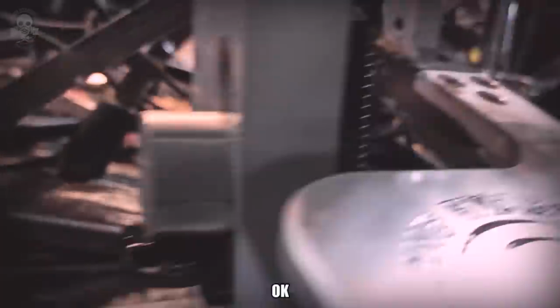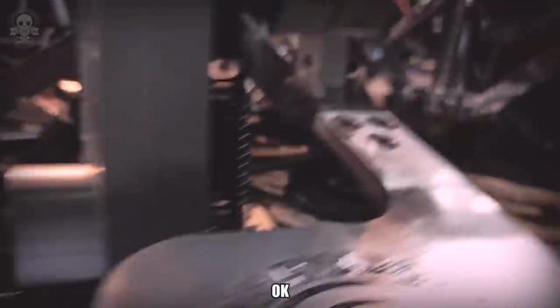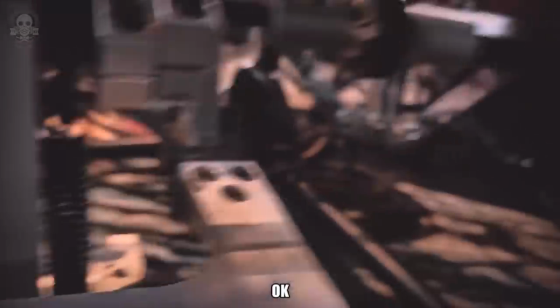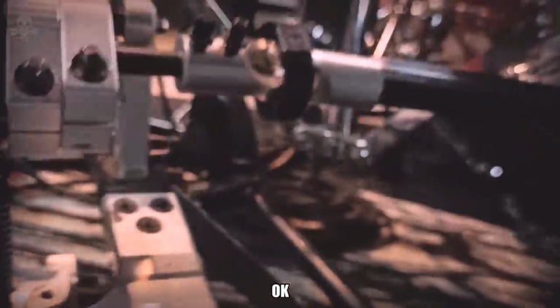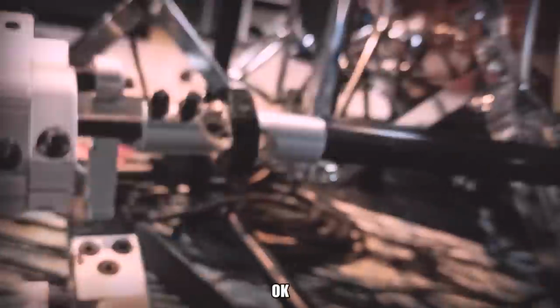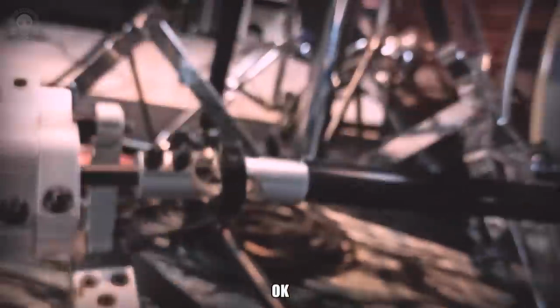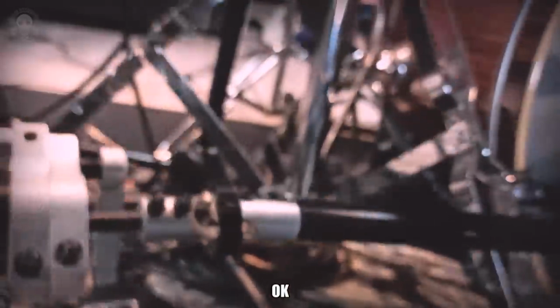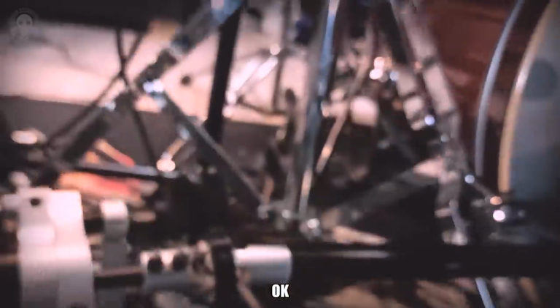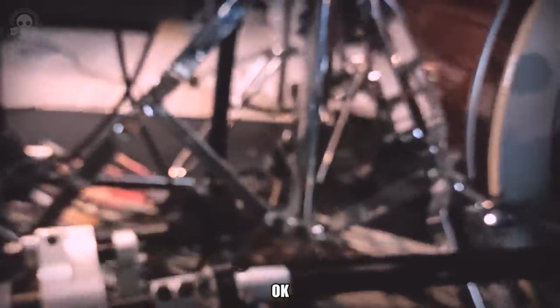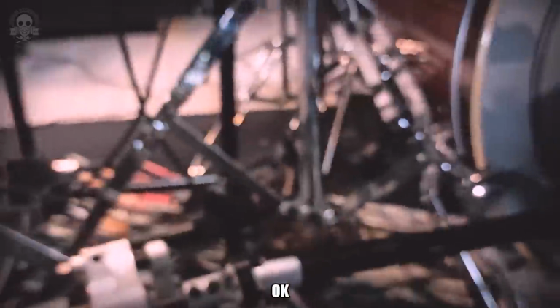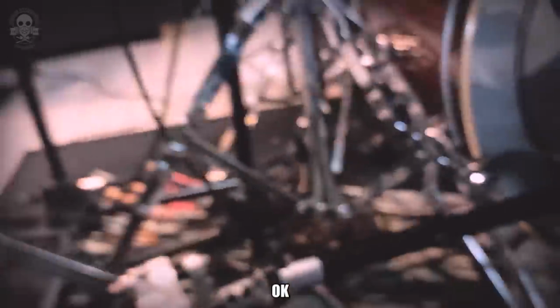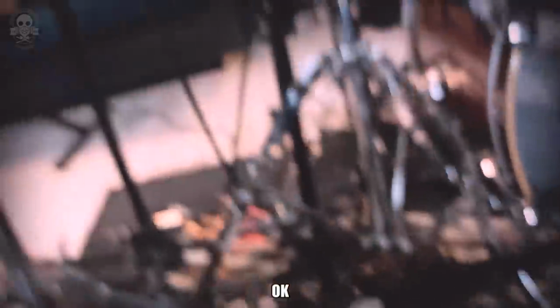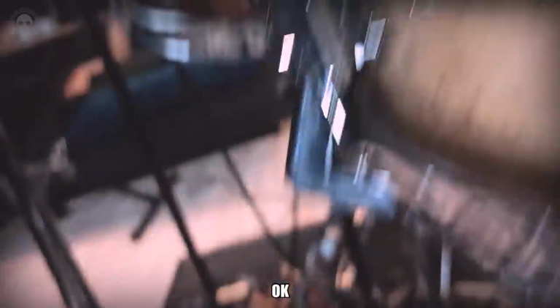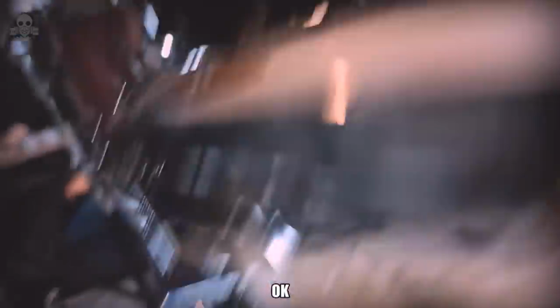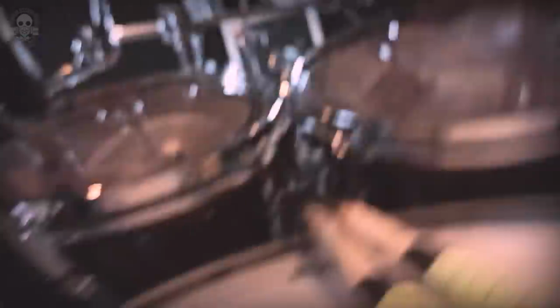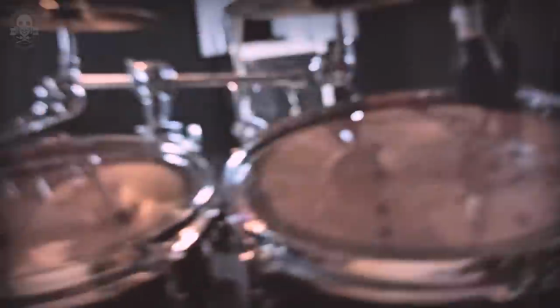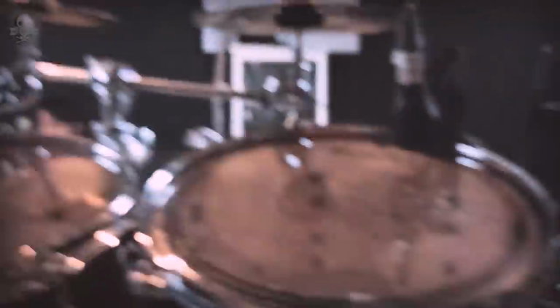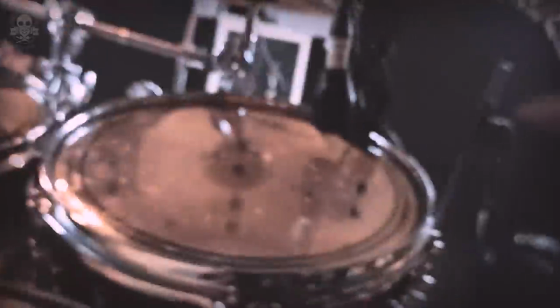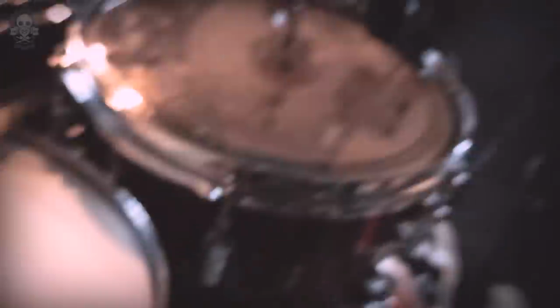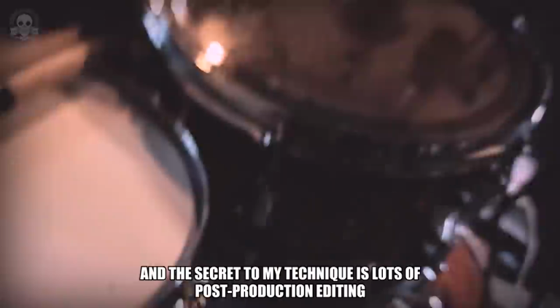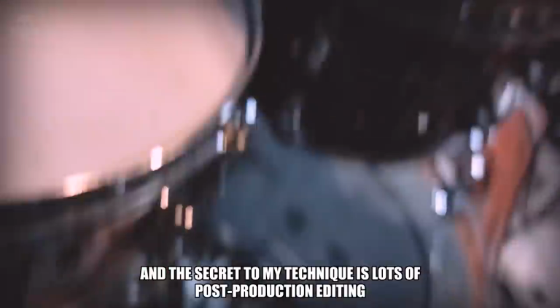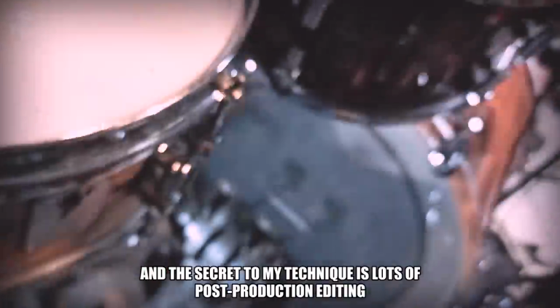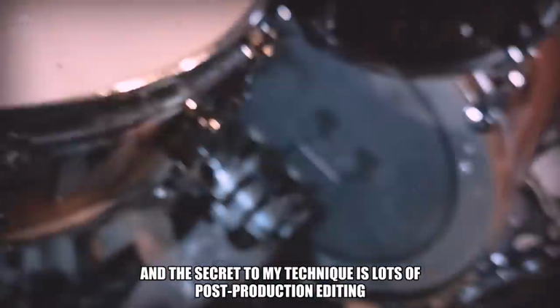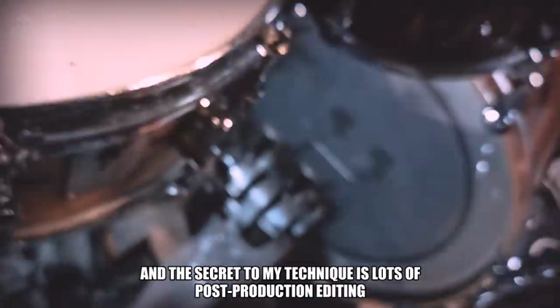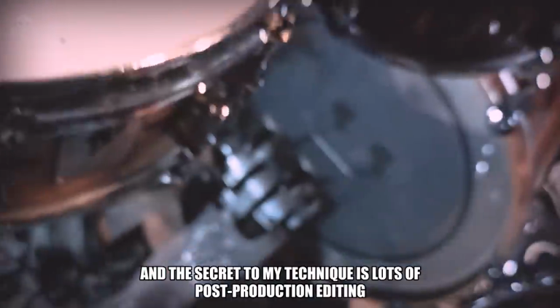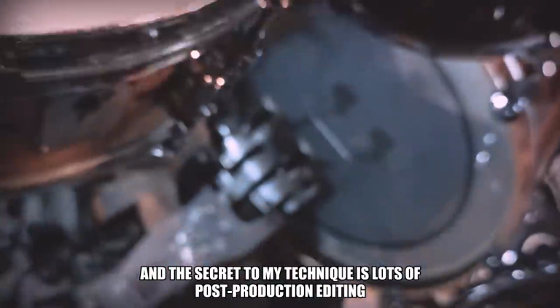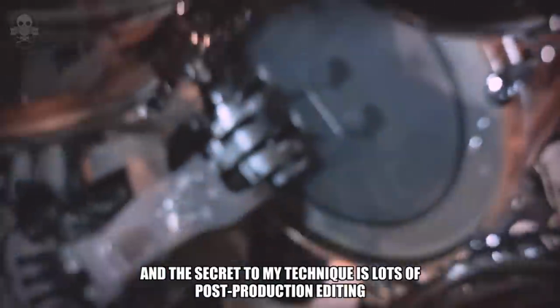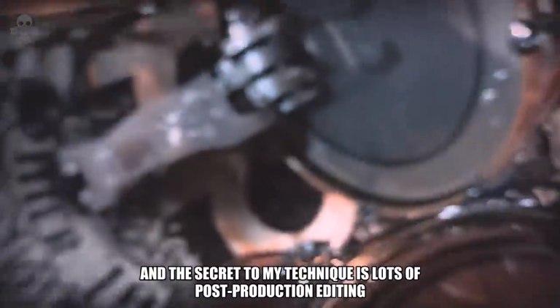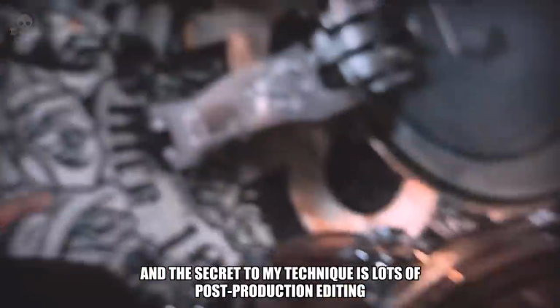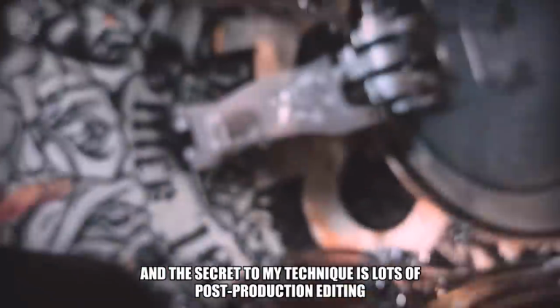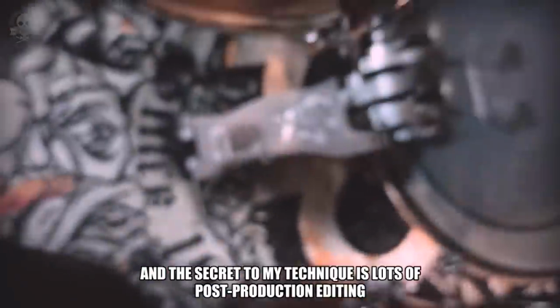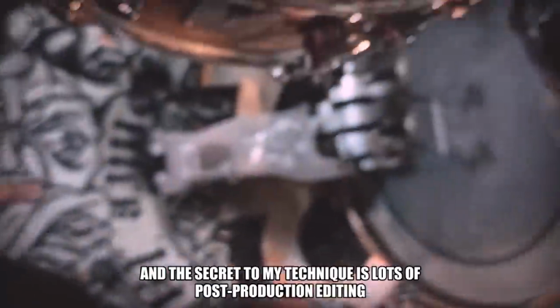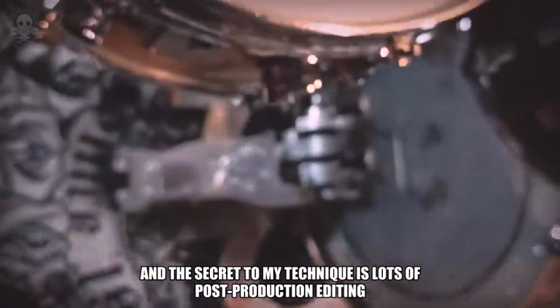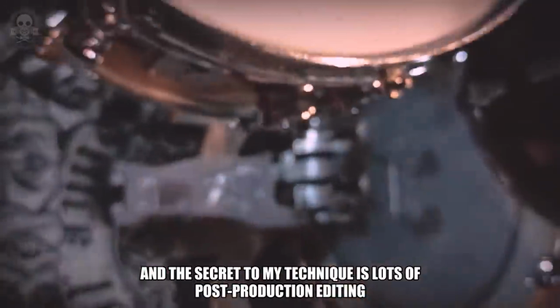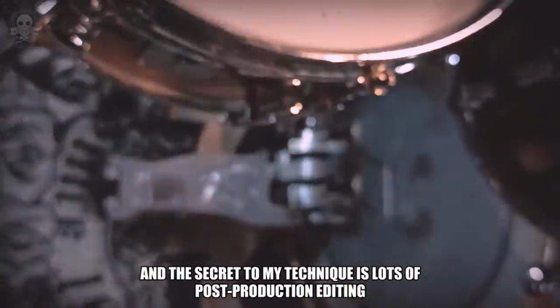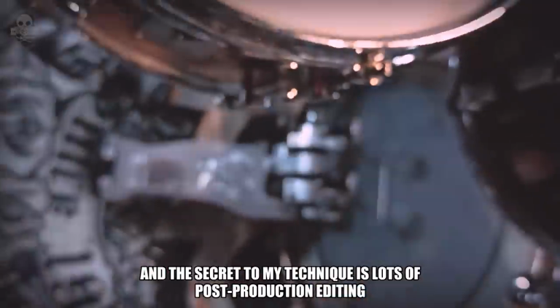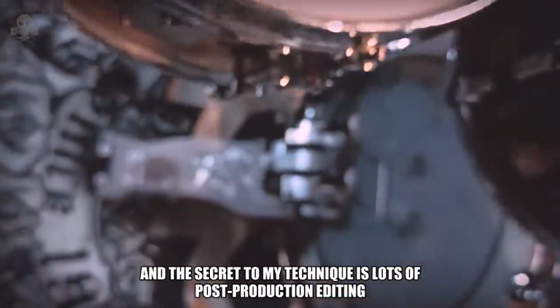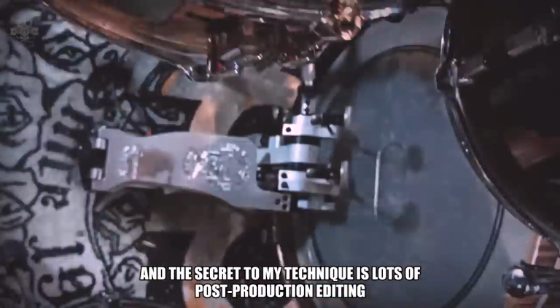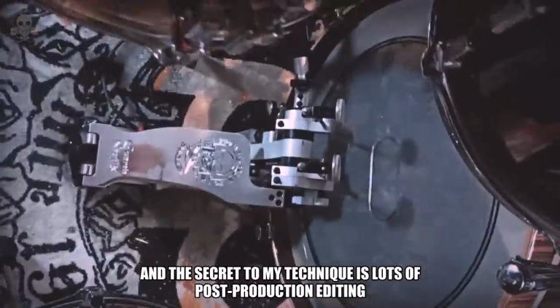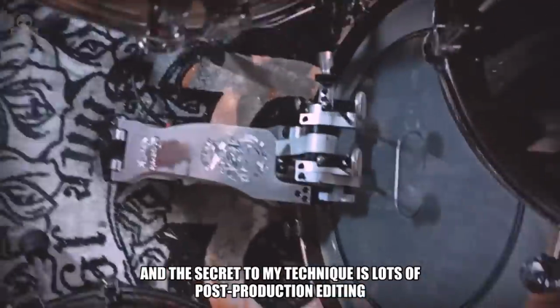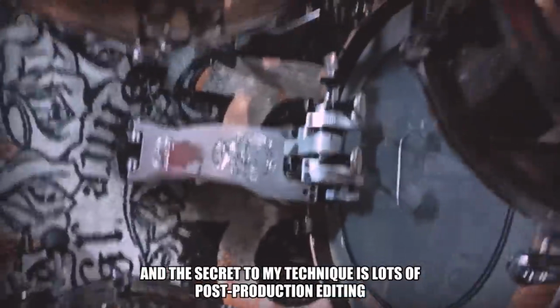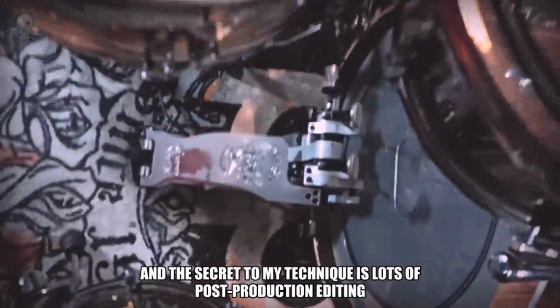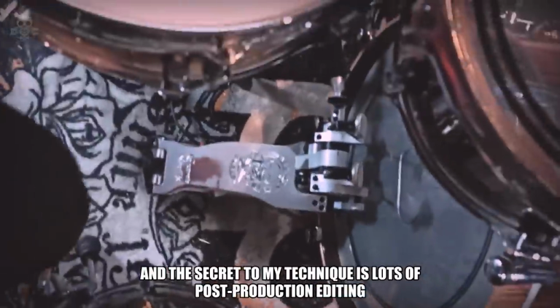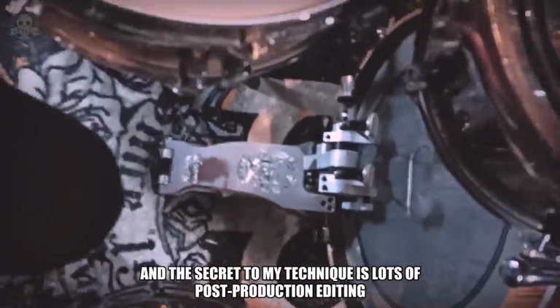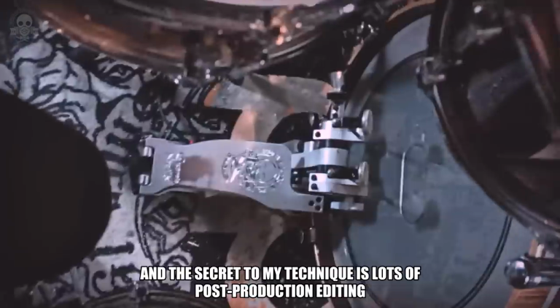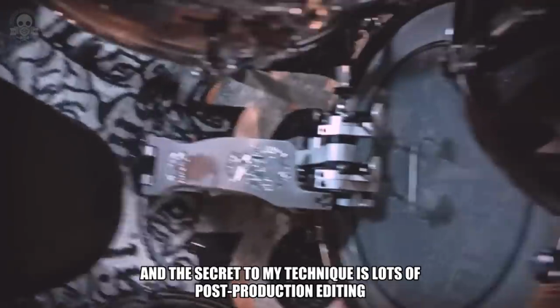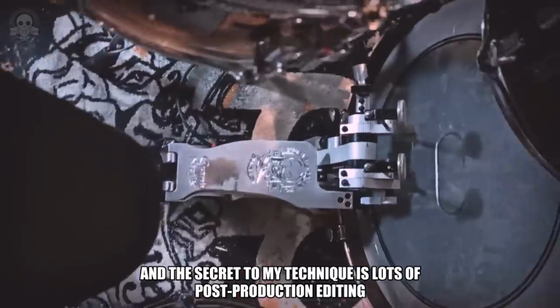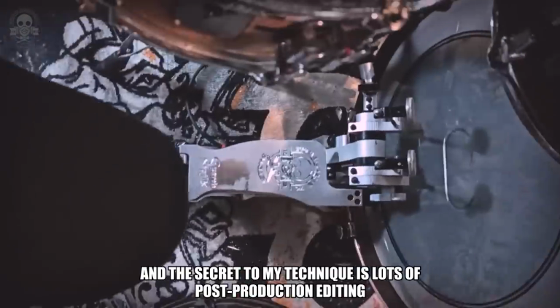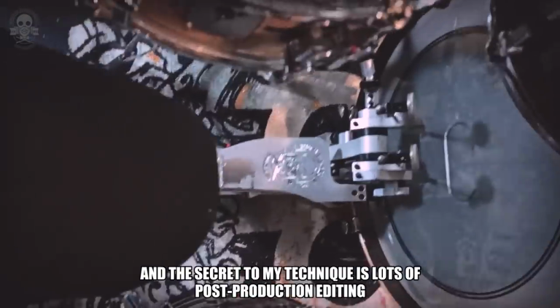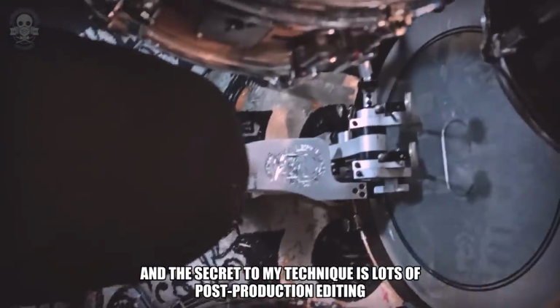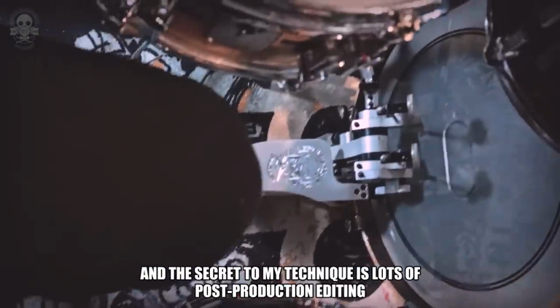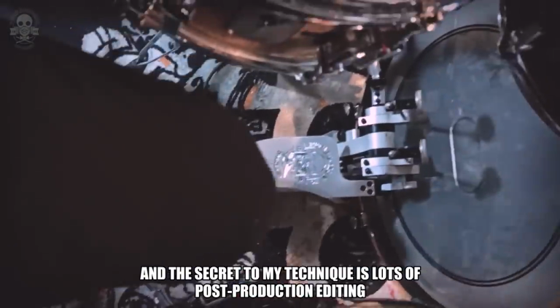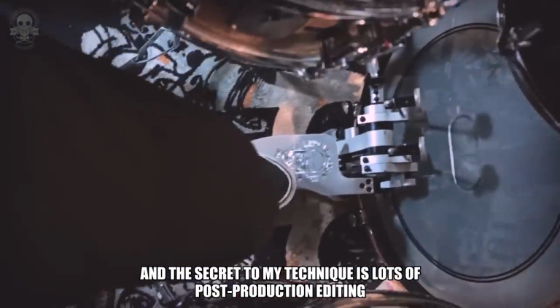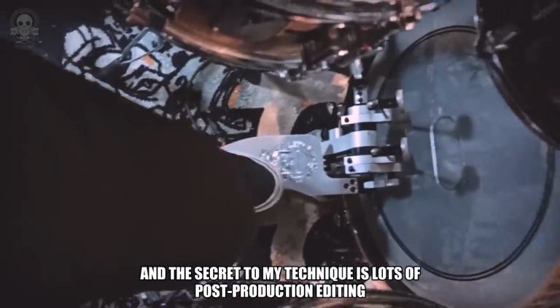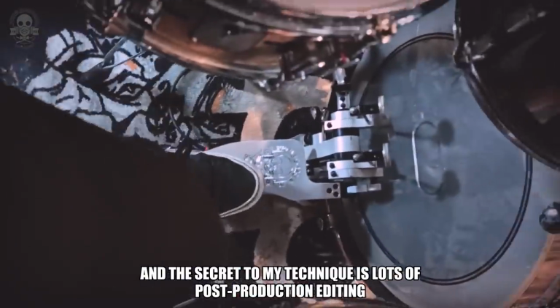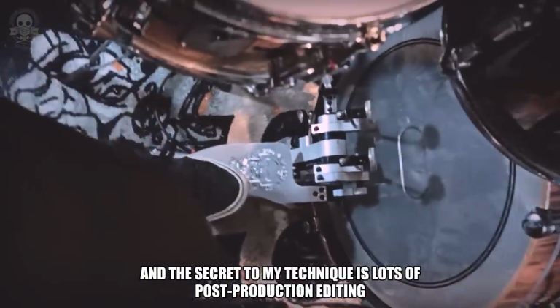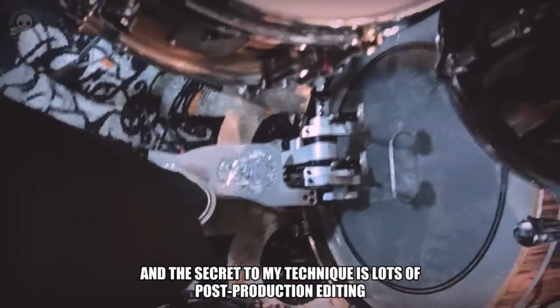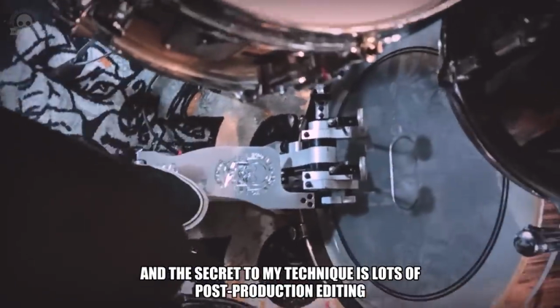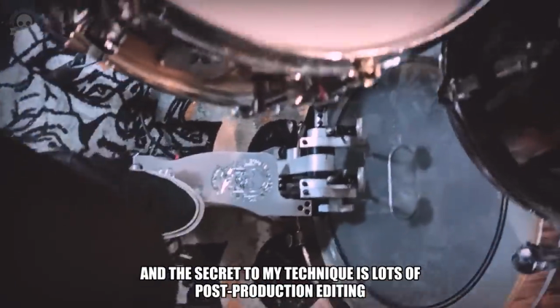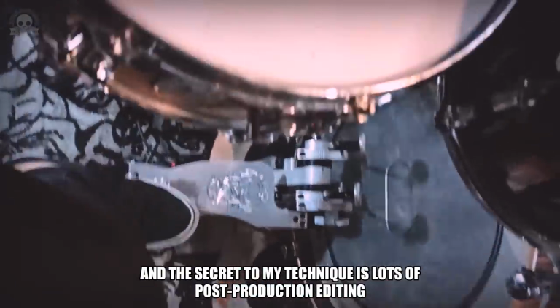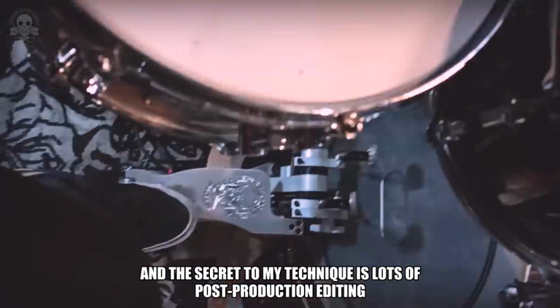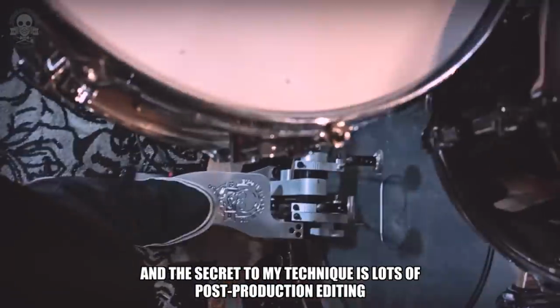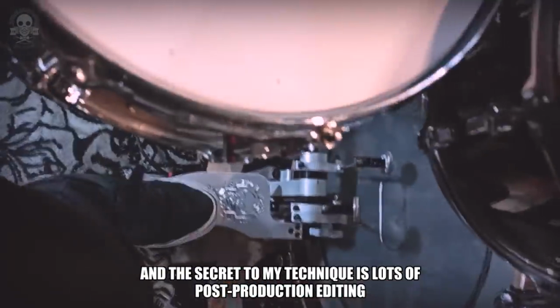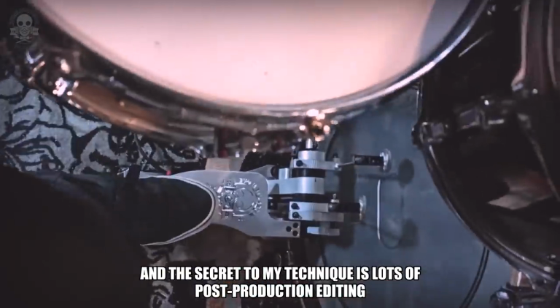Okay, and the secret to my technique is lots of post-production editing.